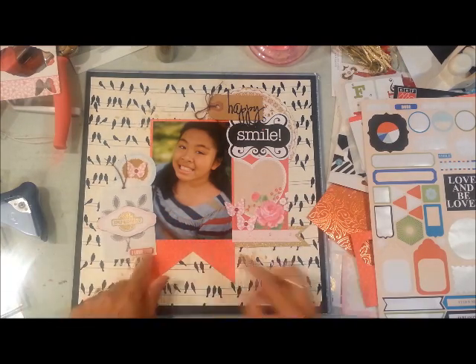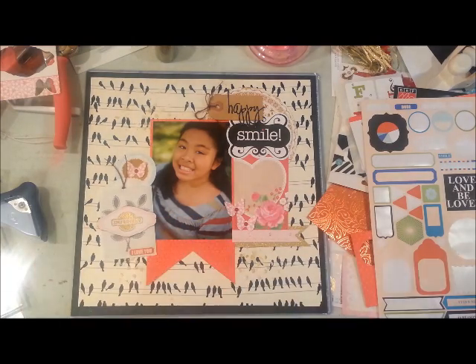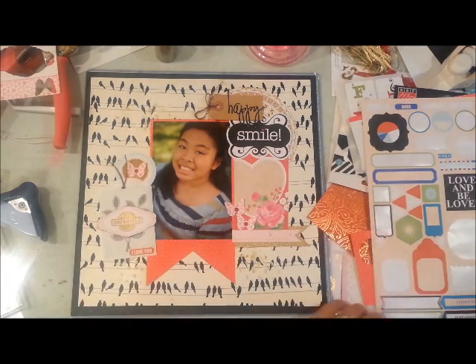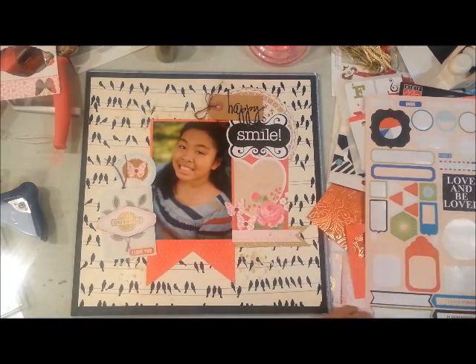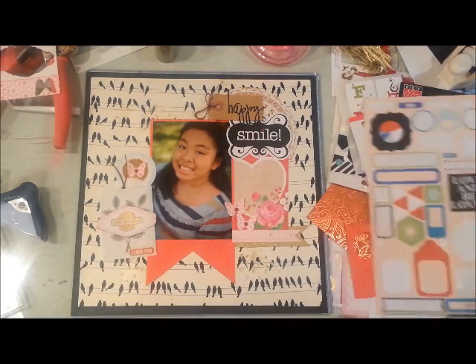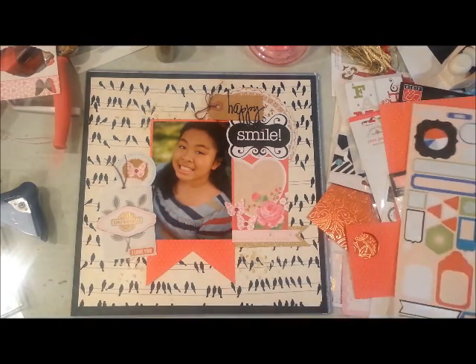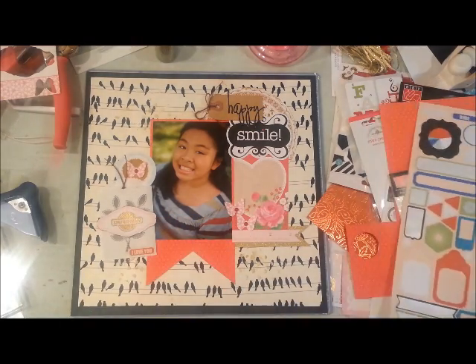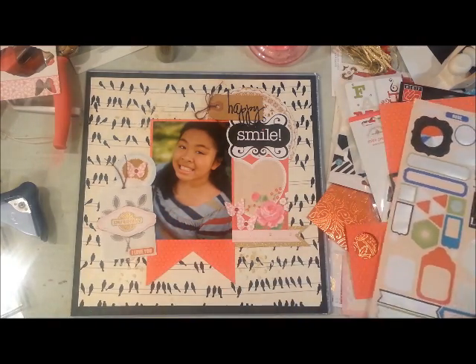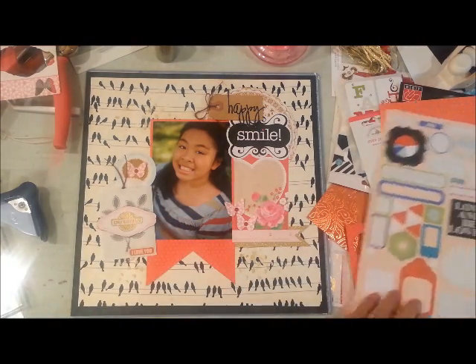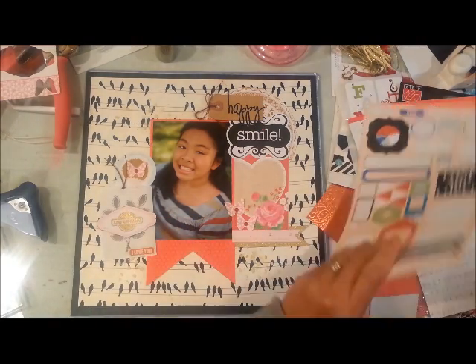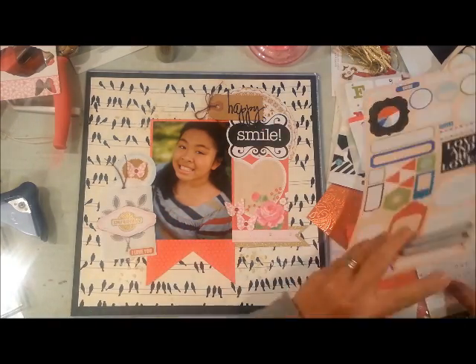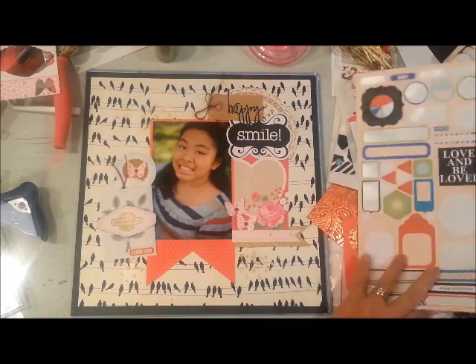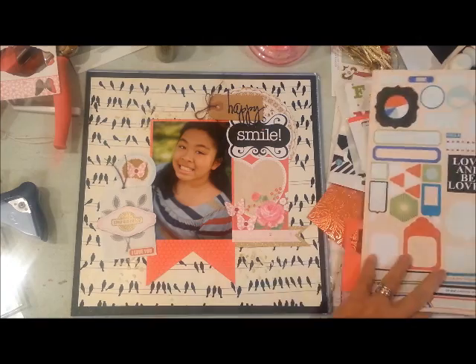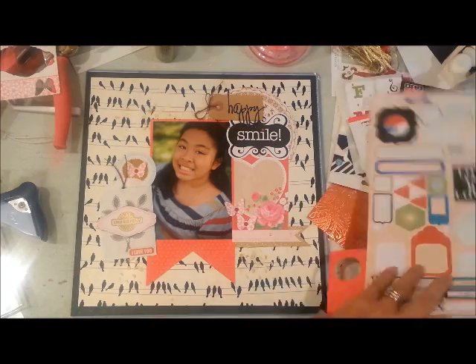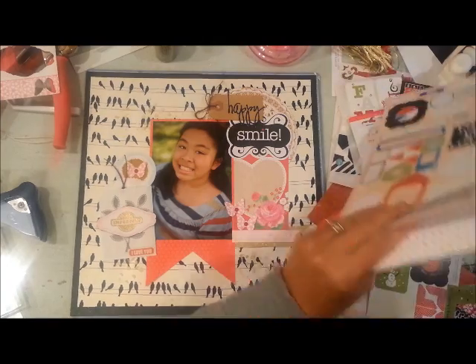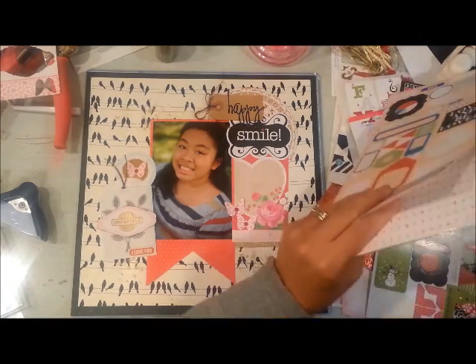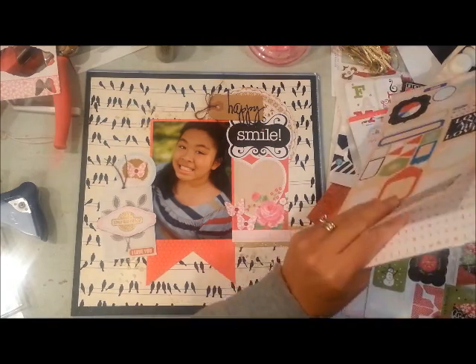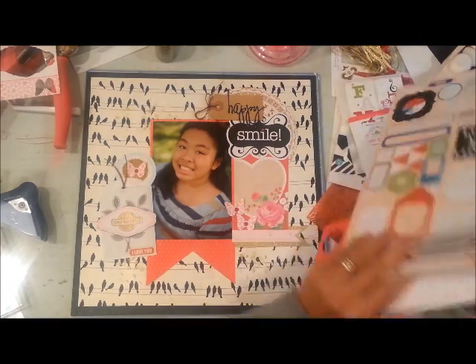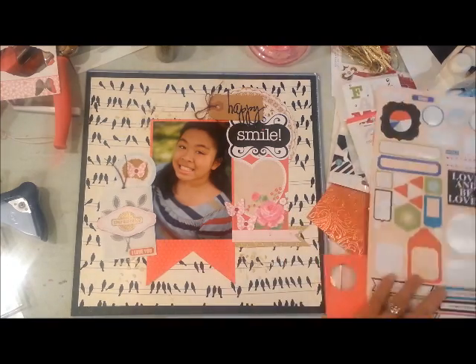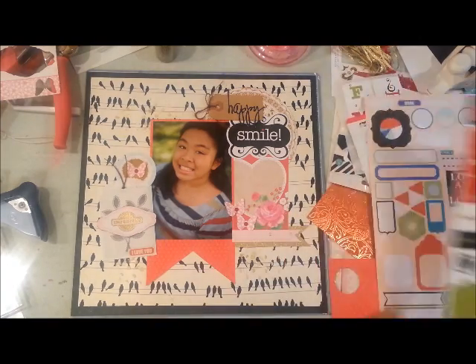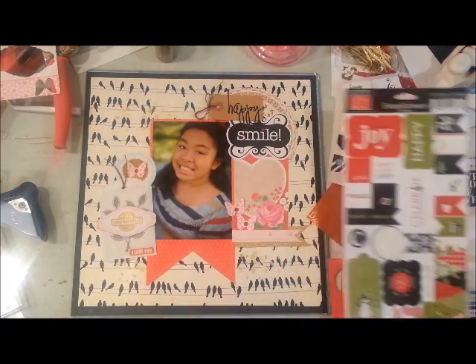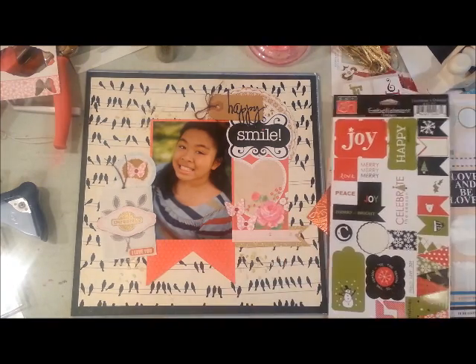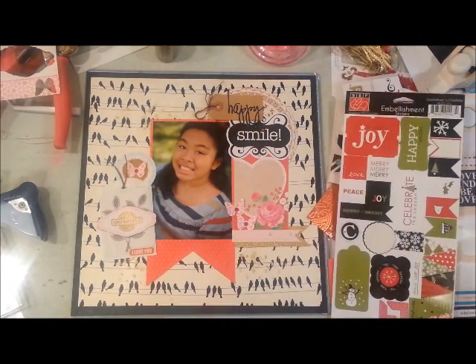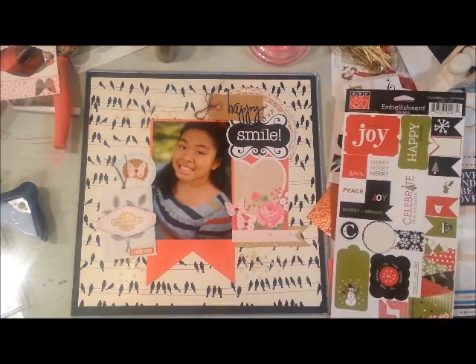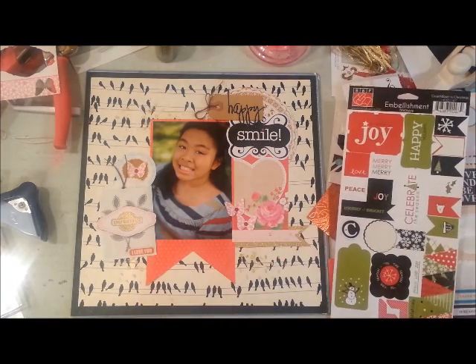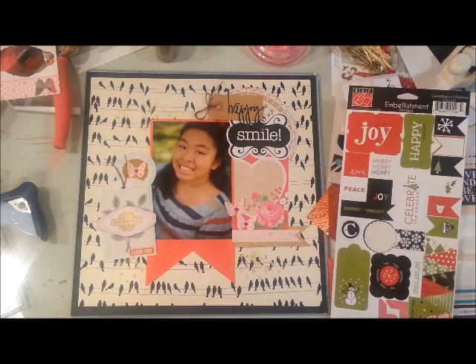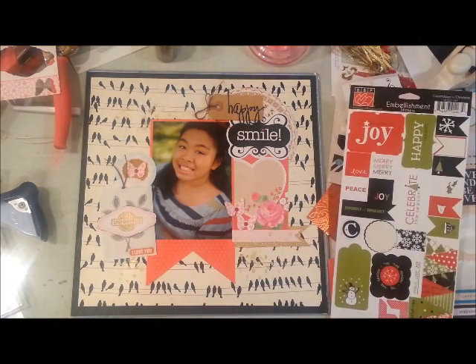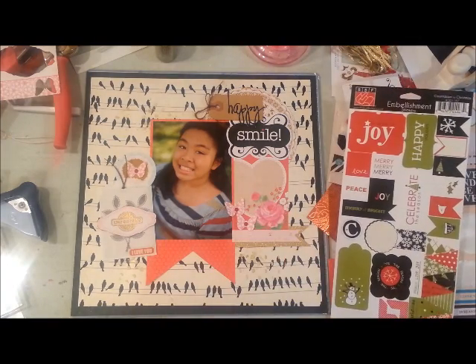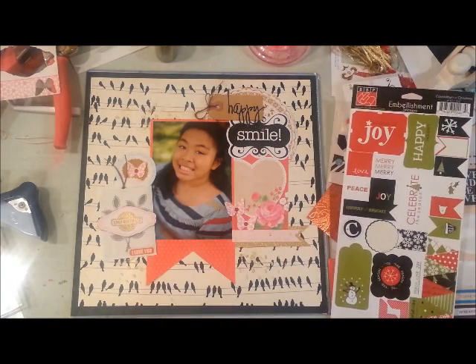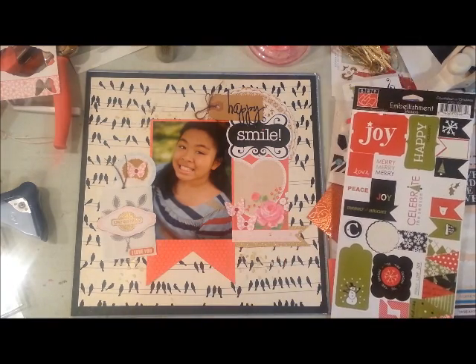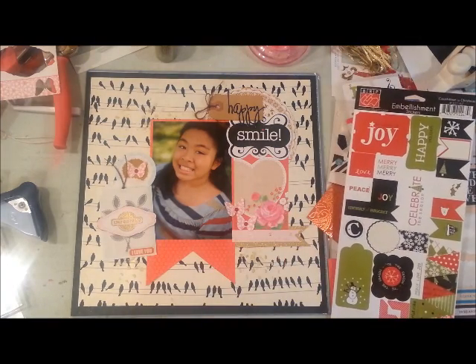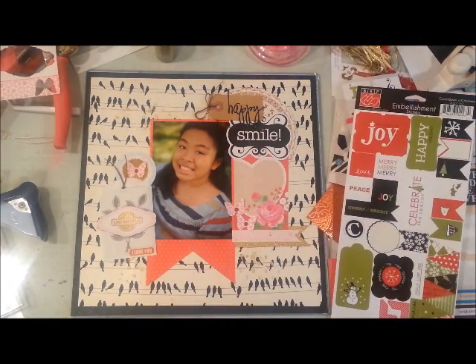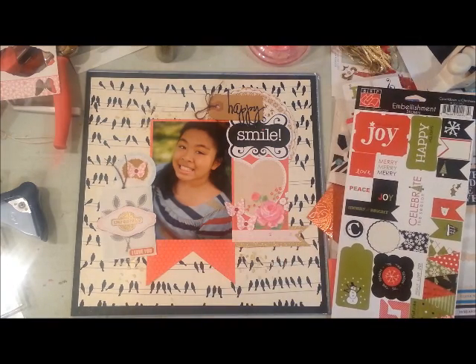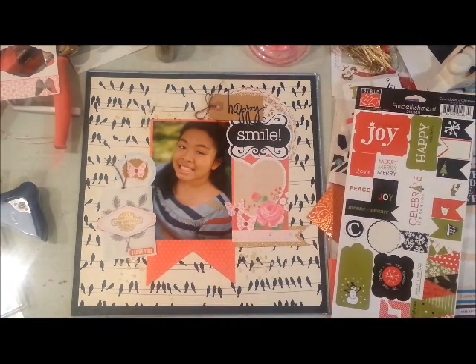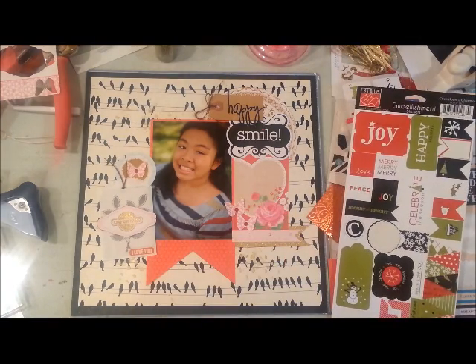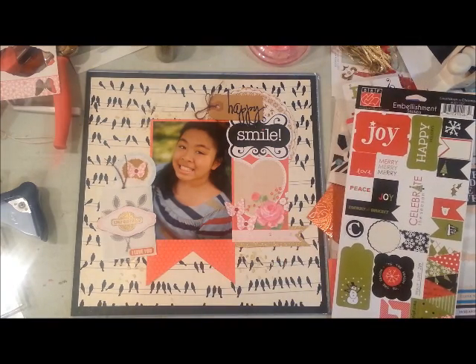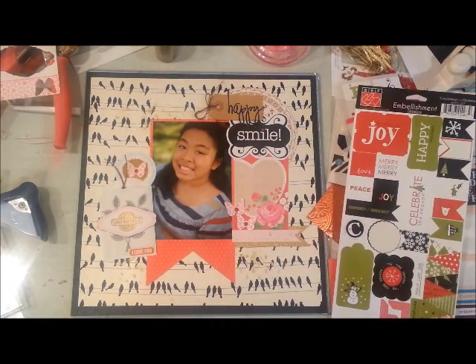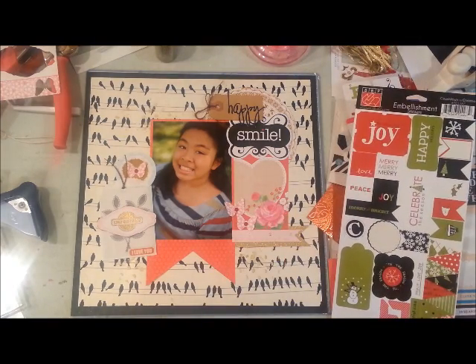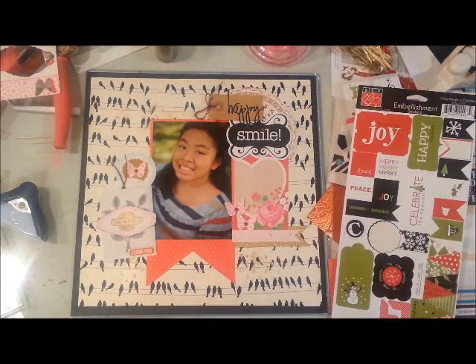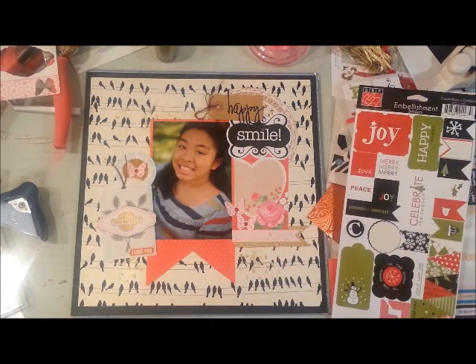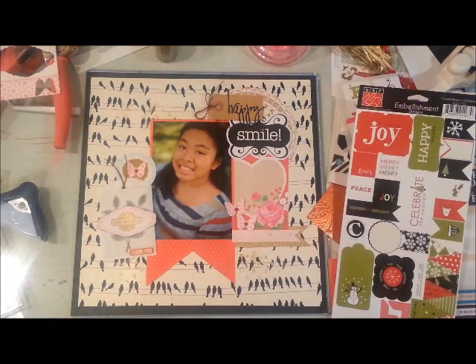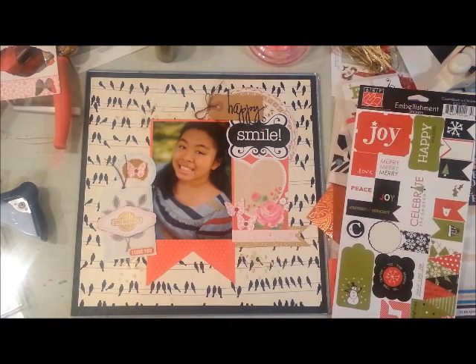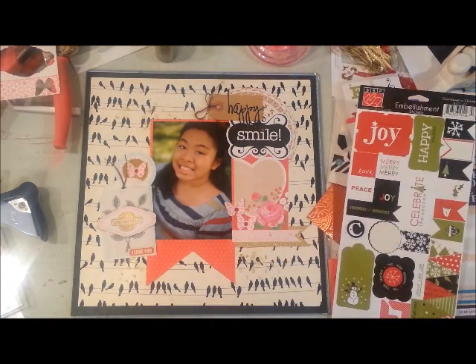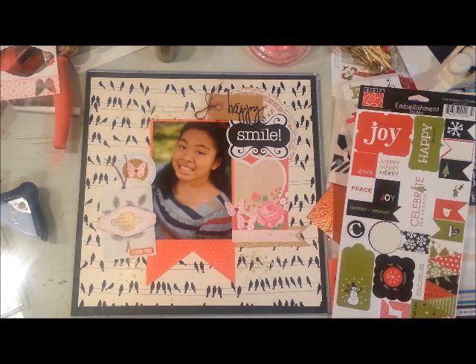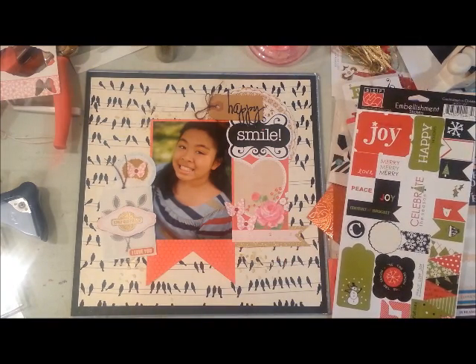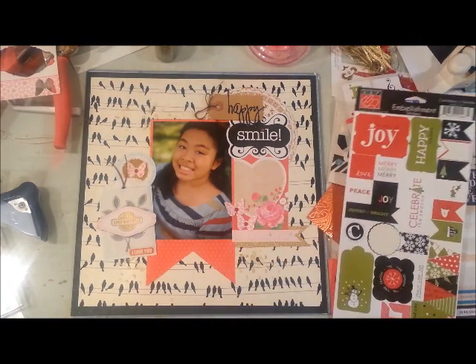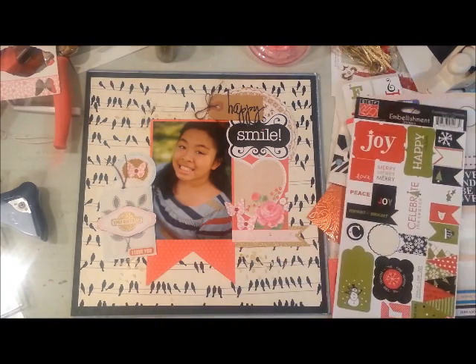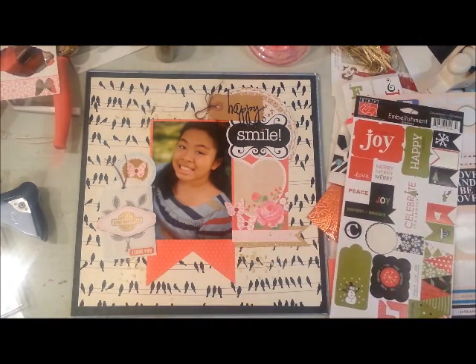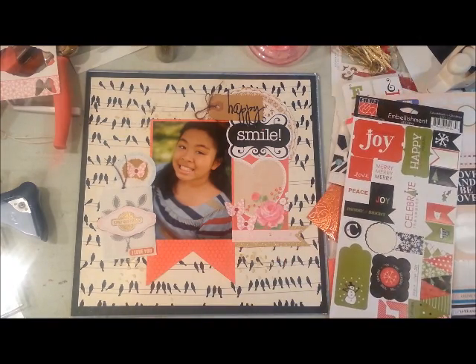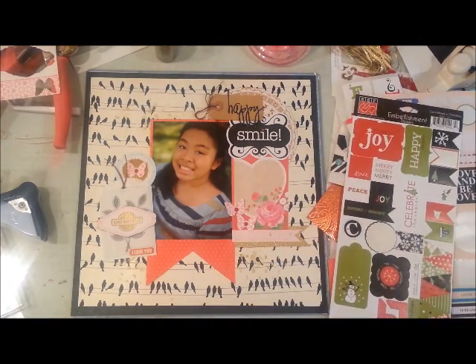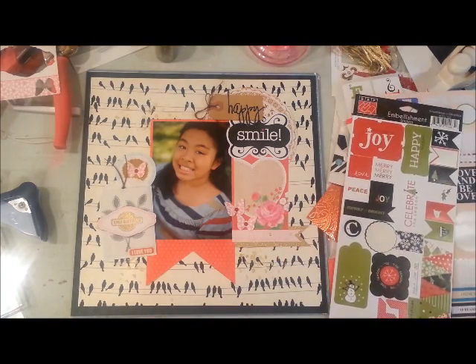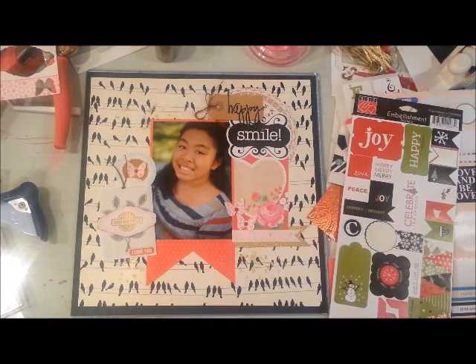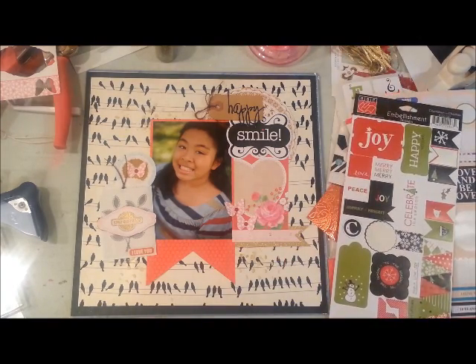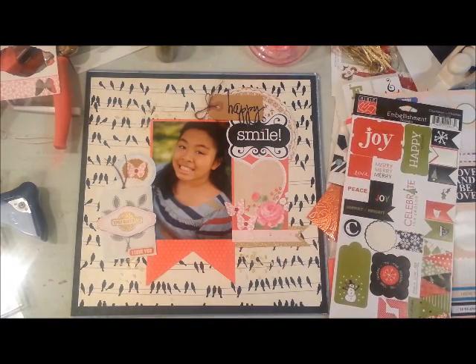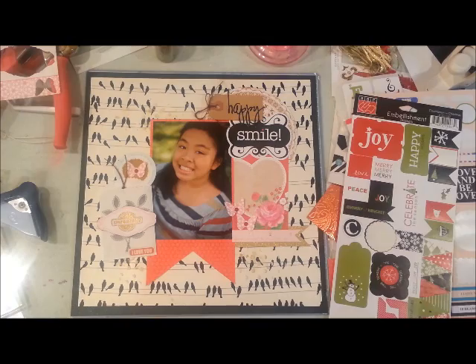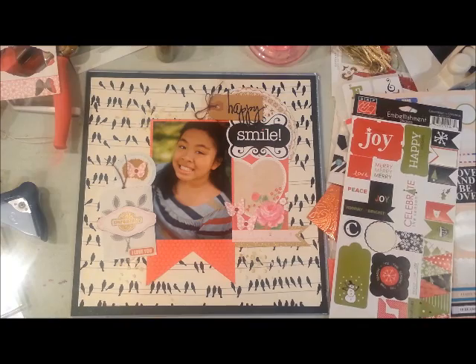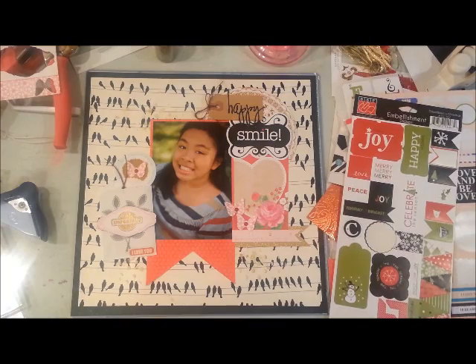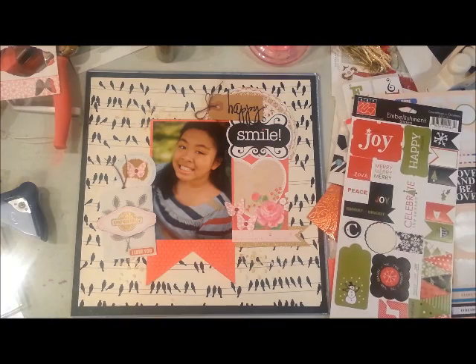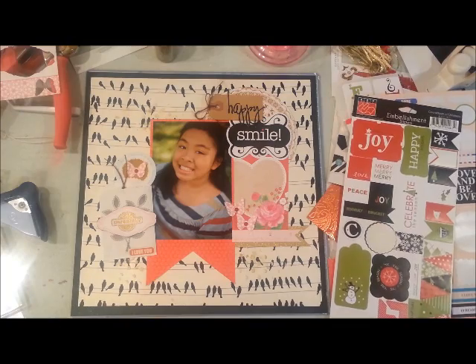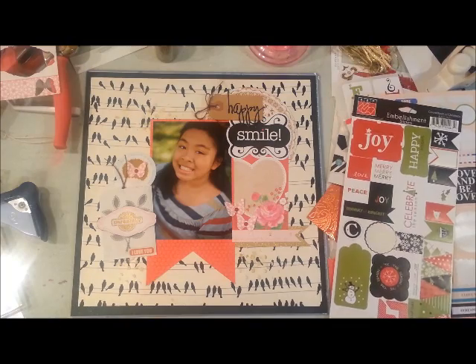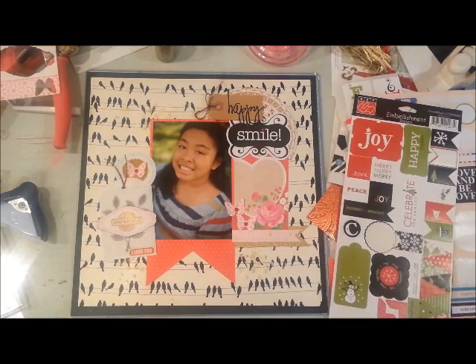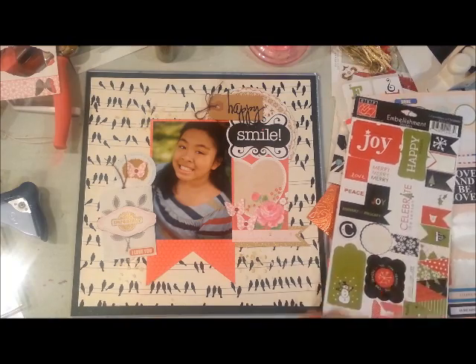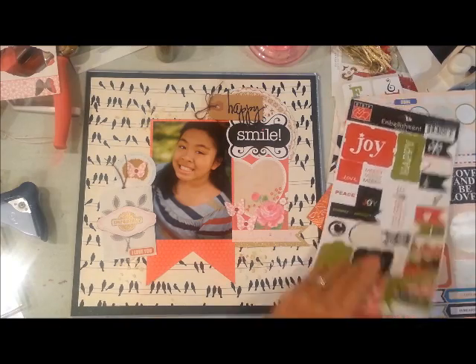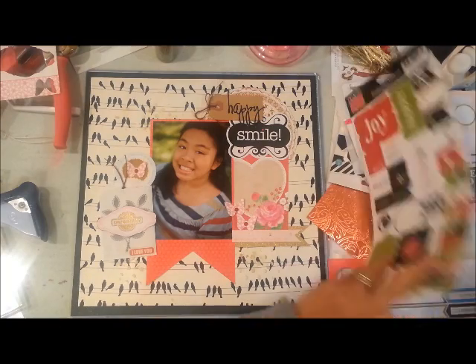That sticker from GCD Studios said 'I love you,' so I added that to the pocket as well.